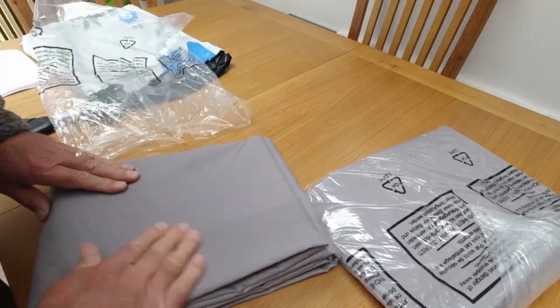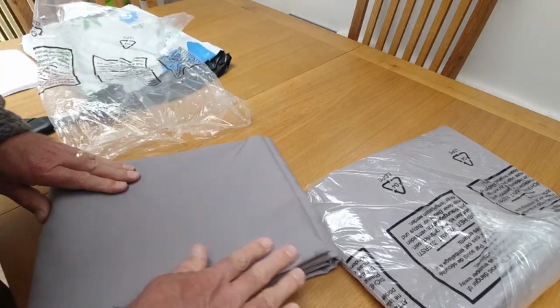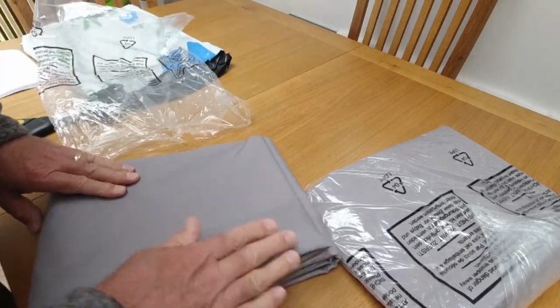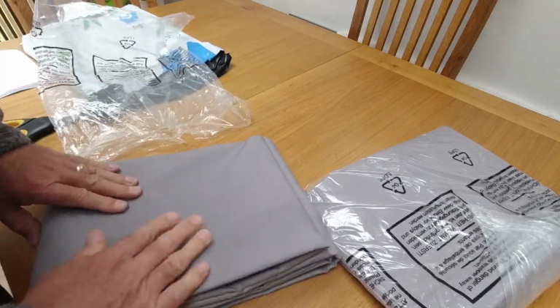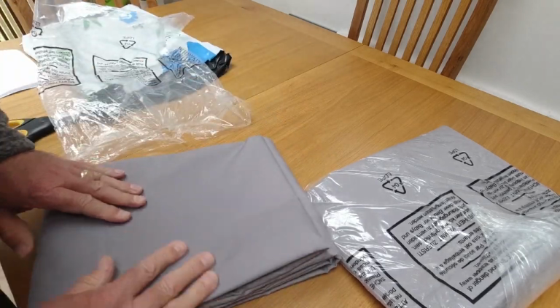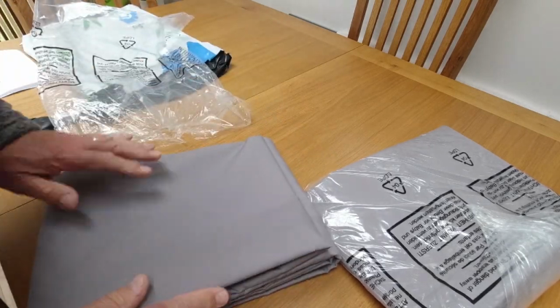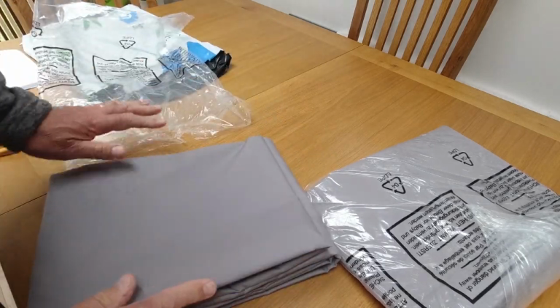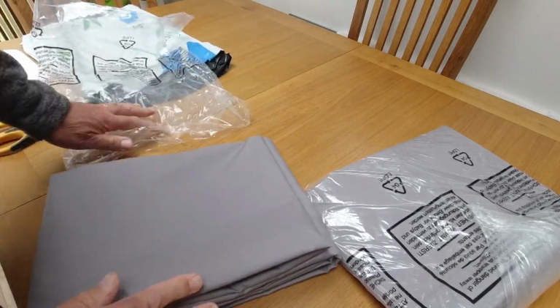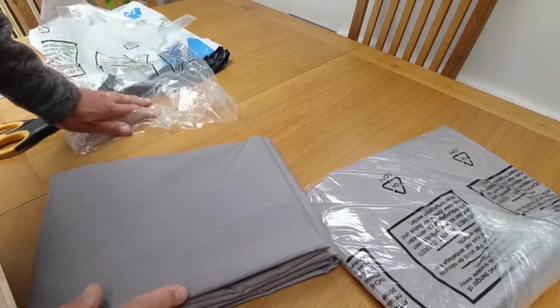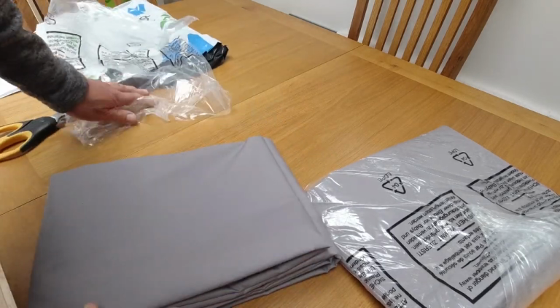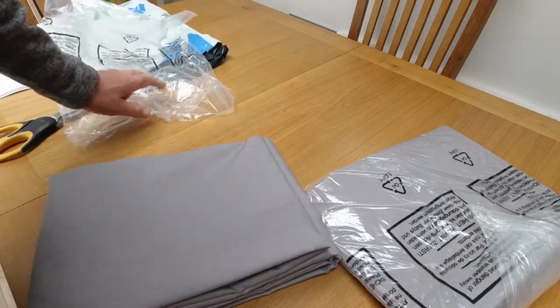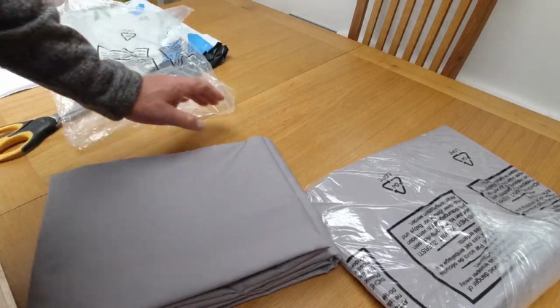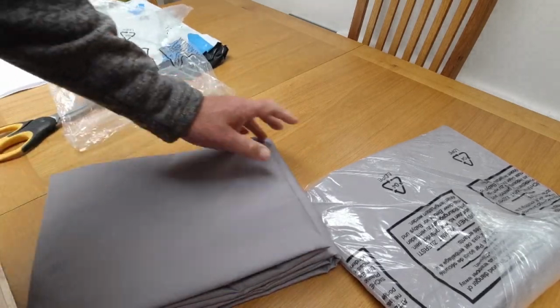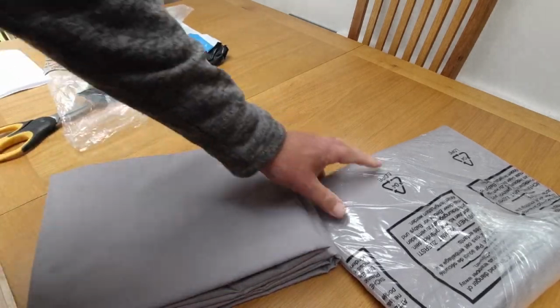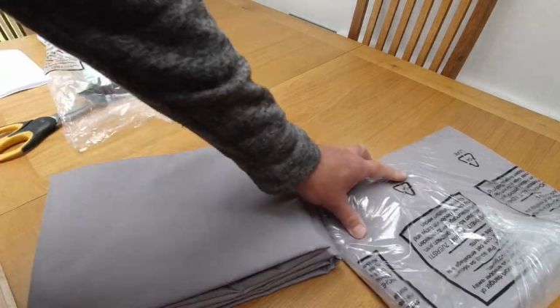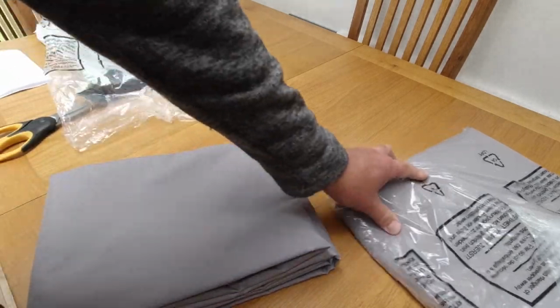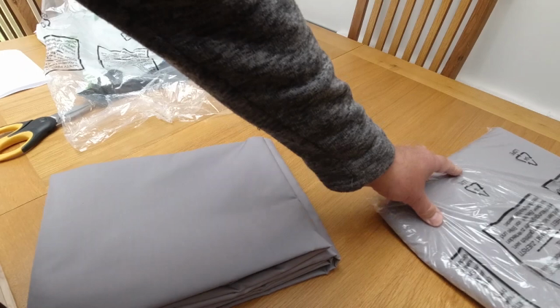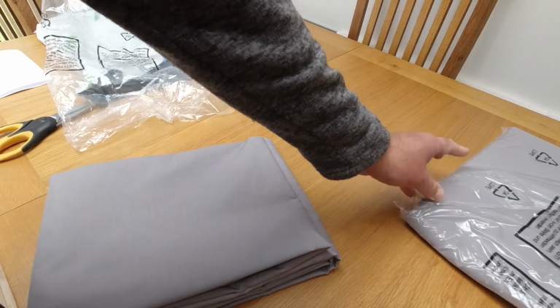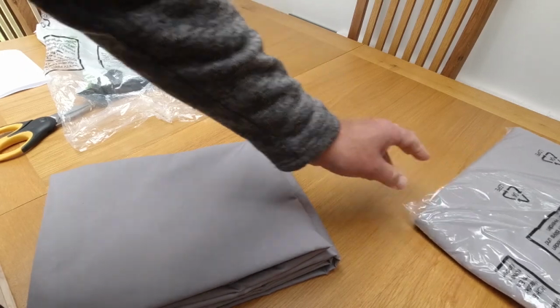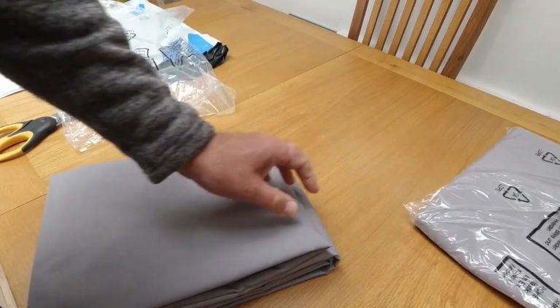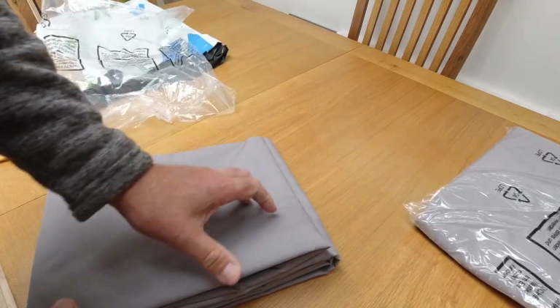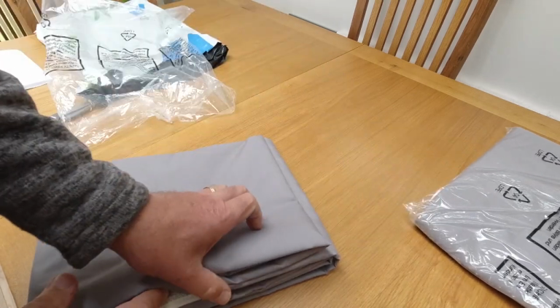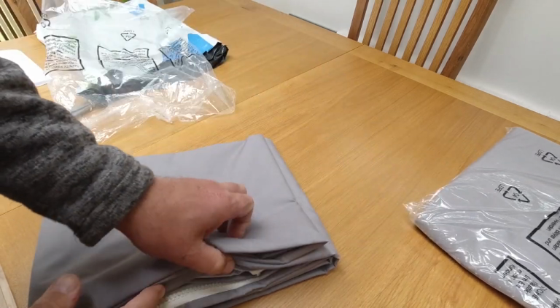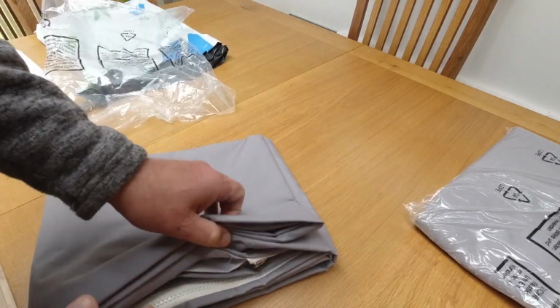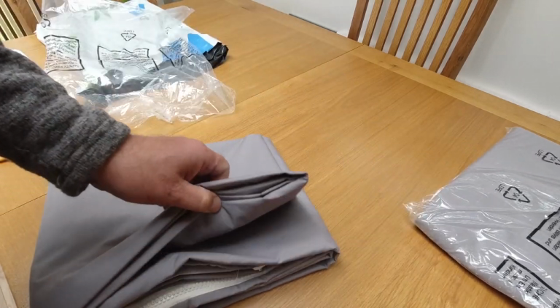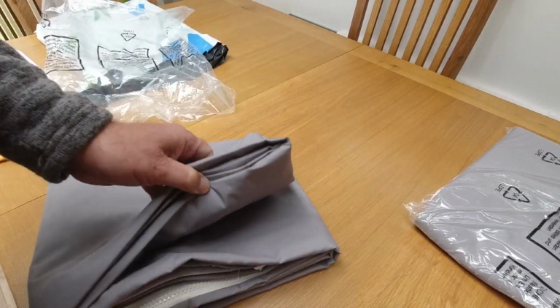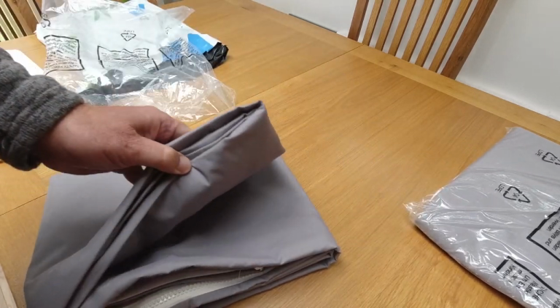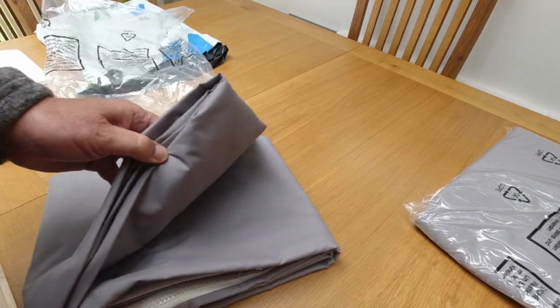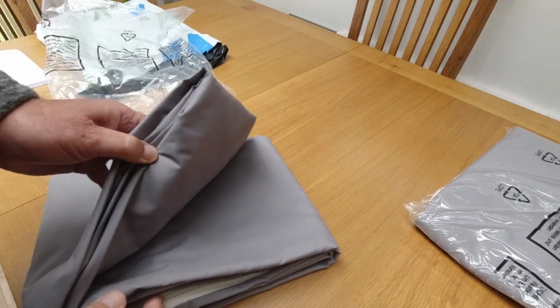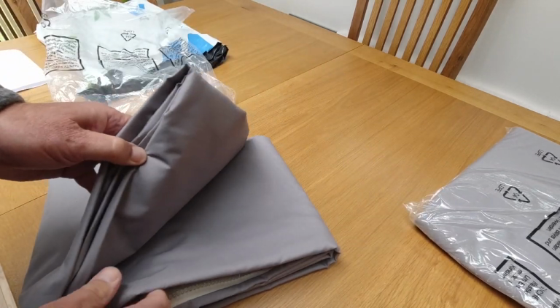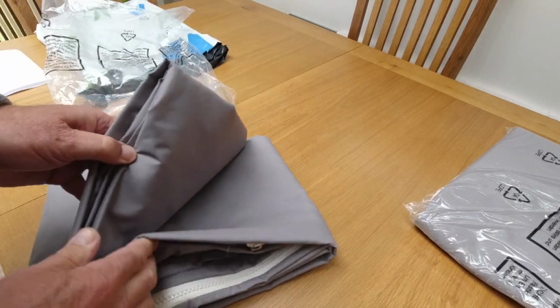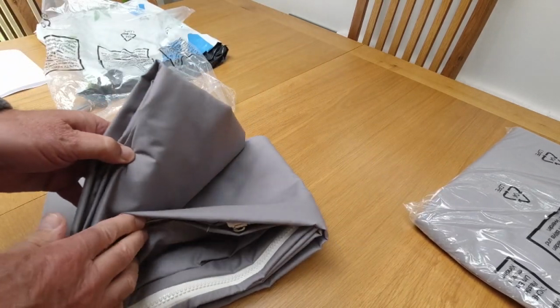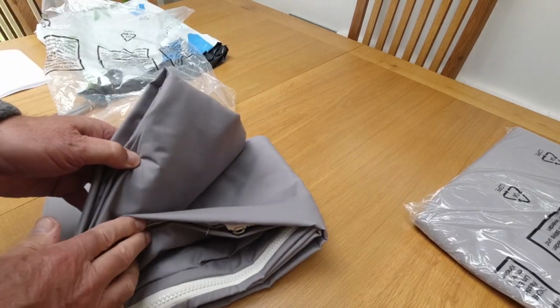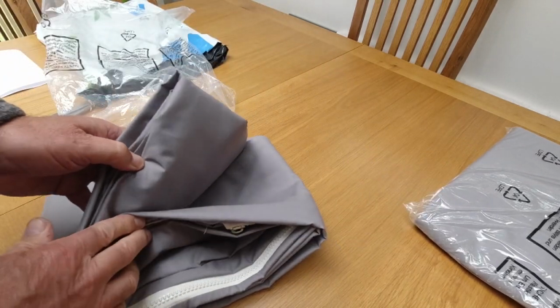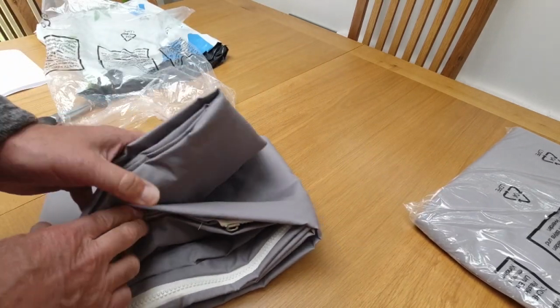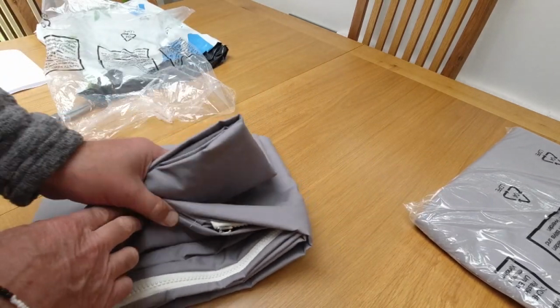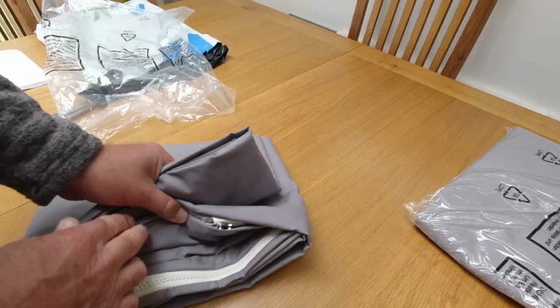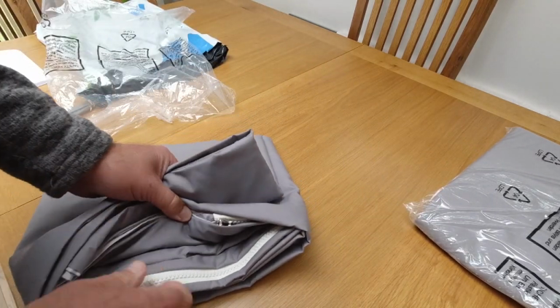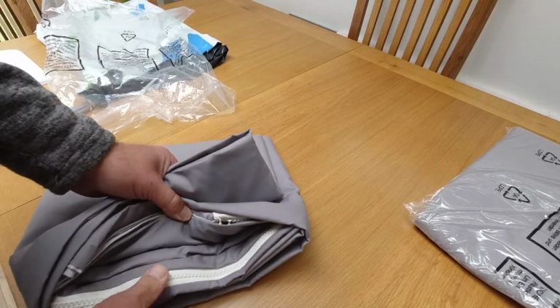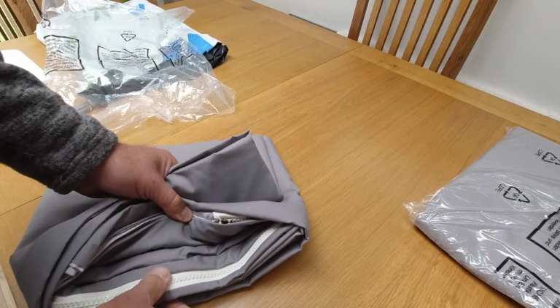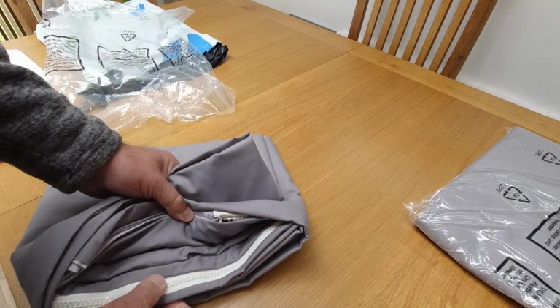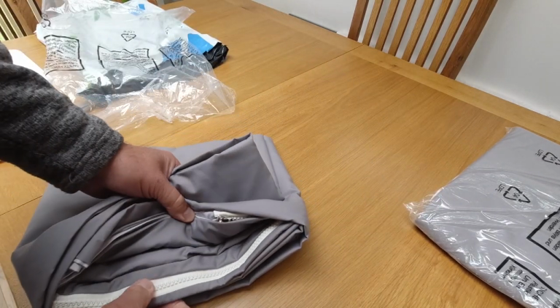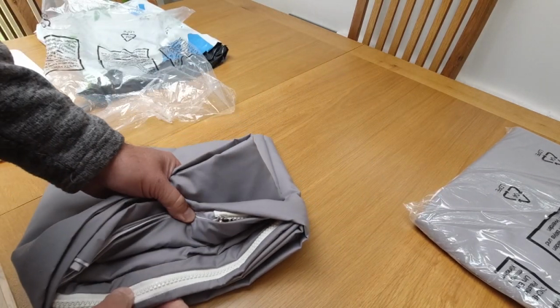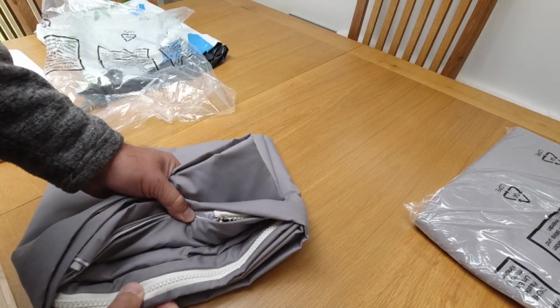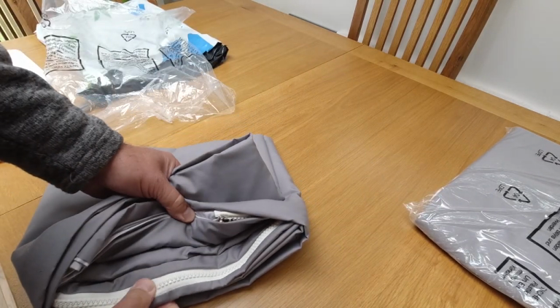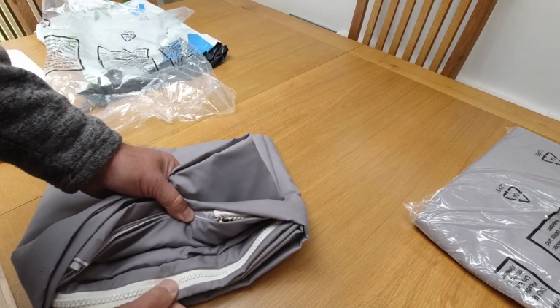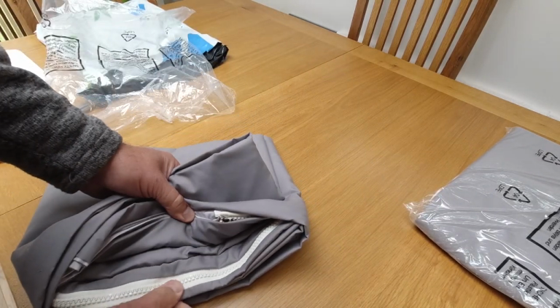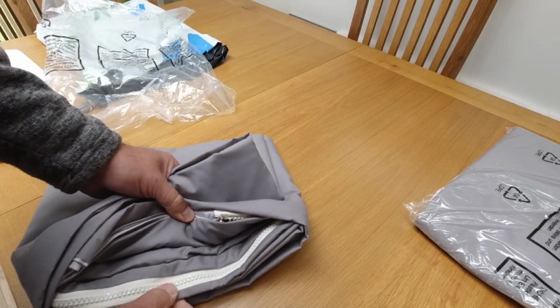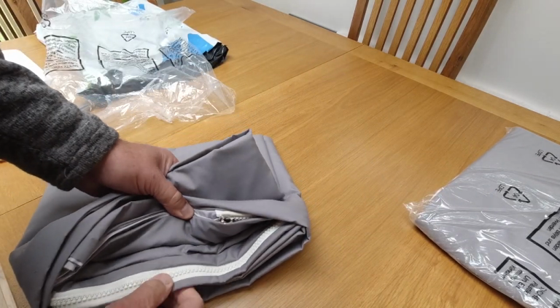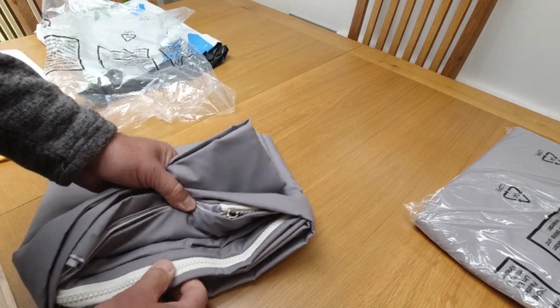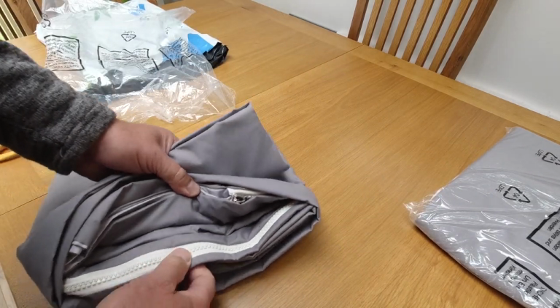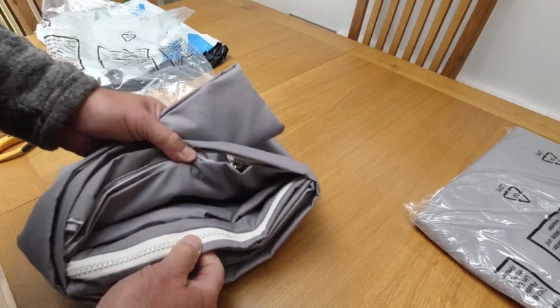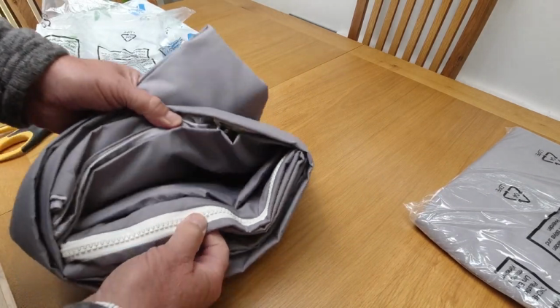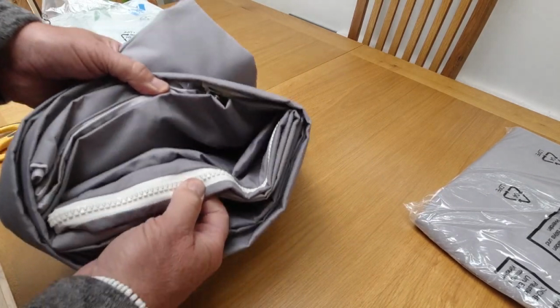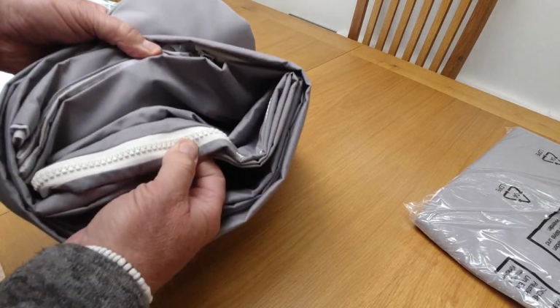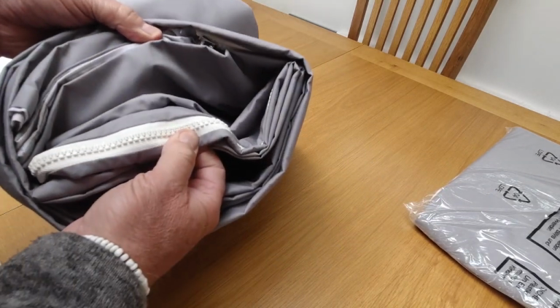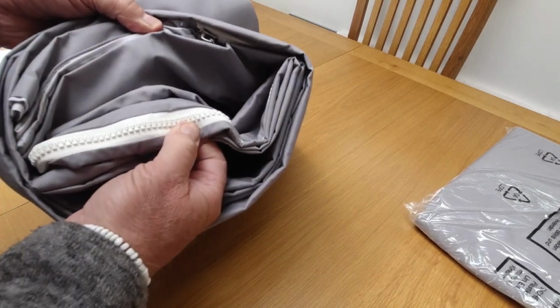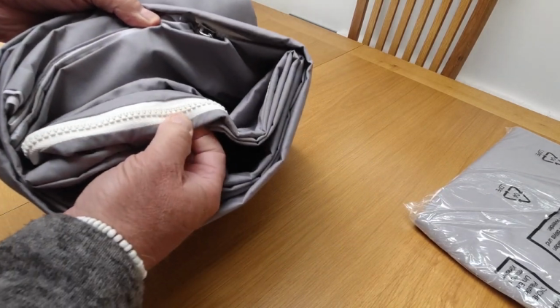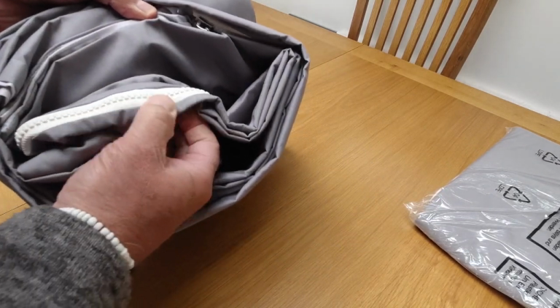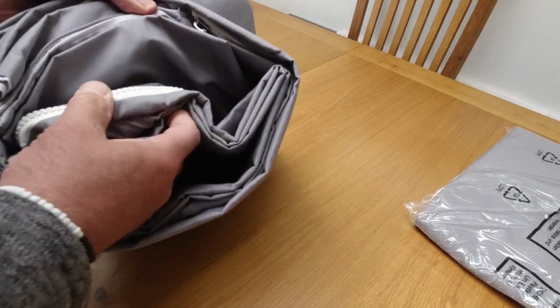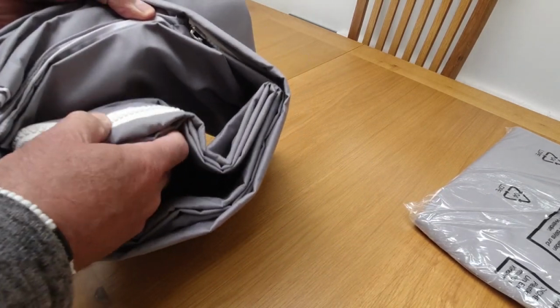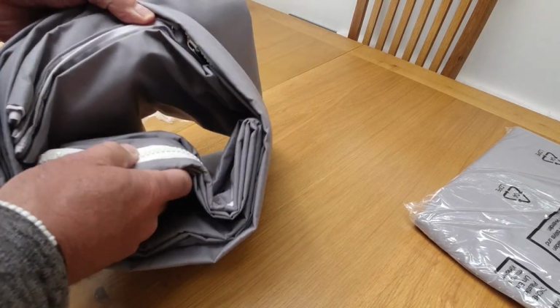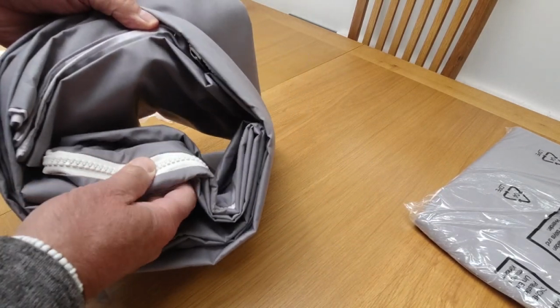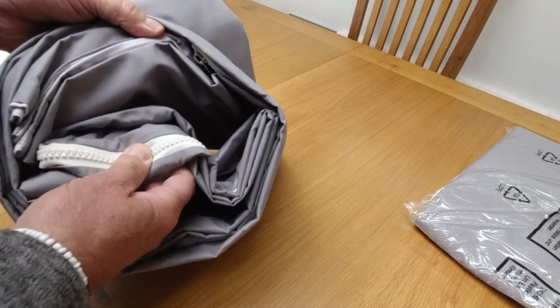Nice feel to them. Oh yeah, quality zips - look at that.